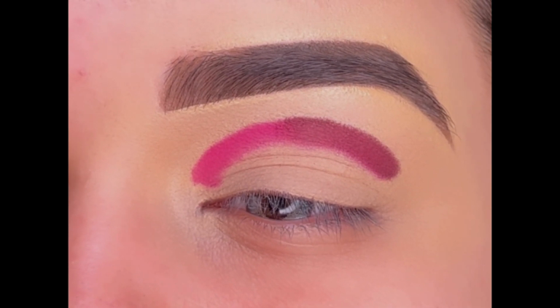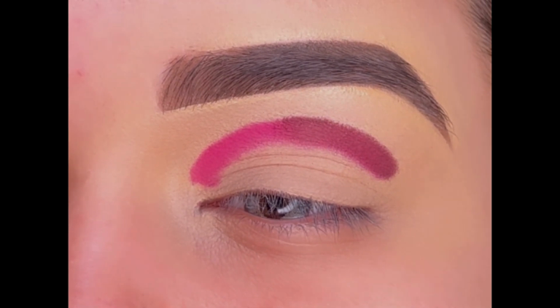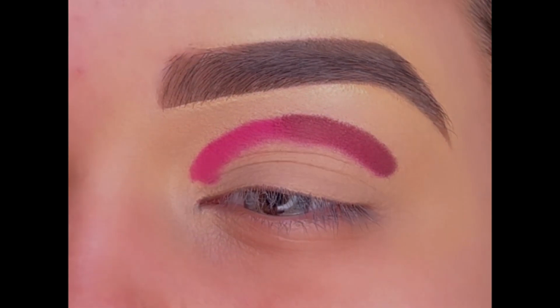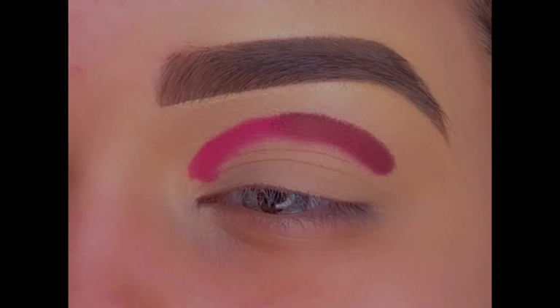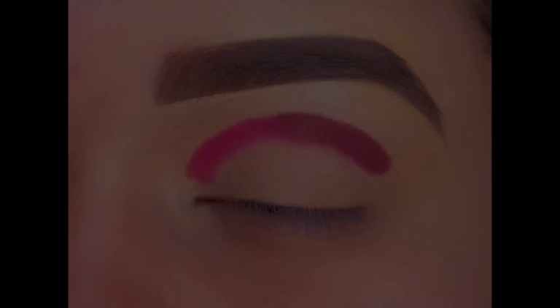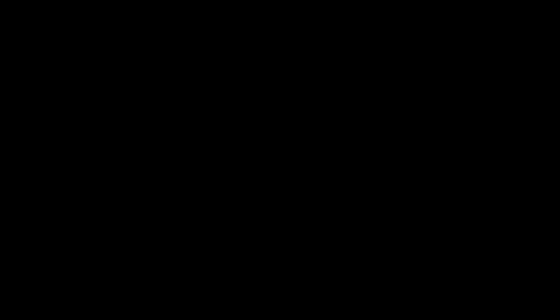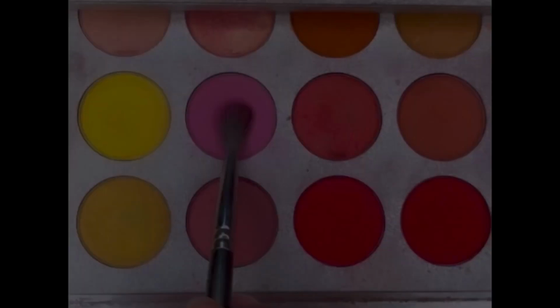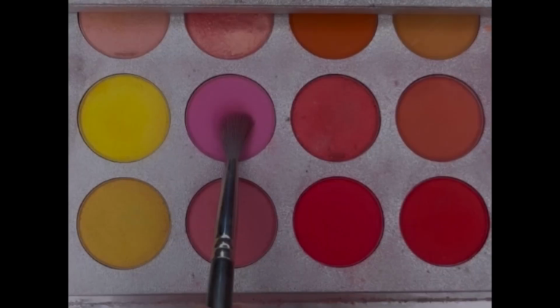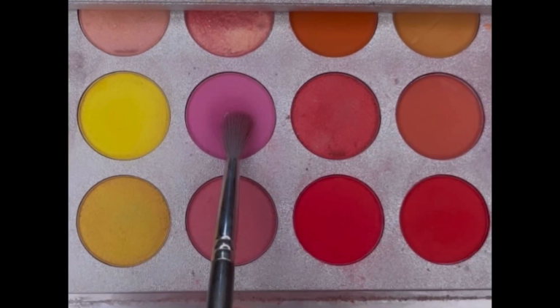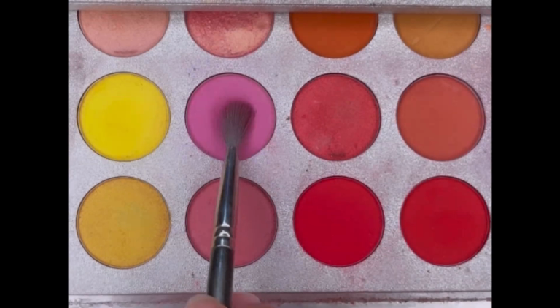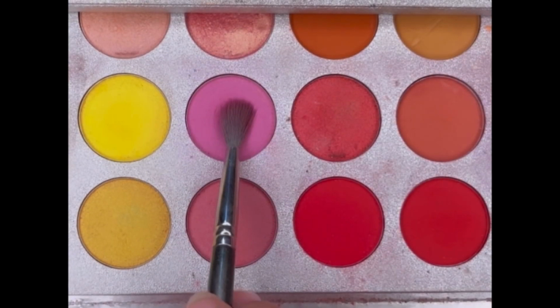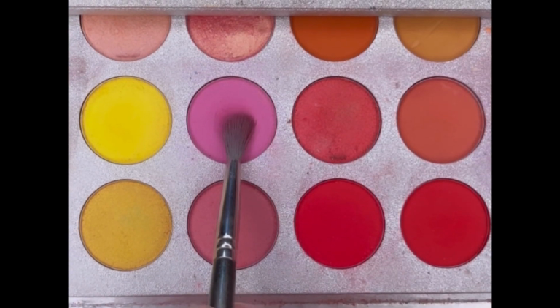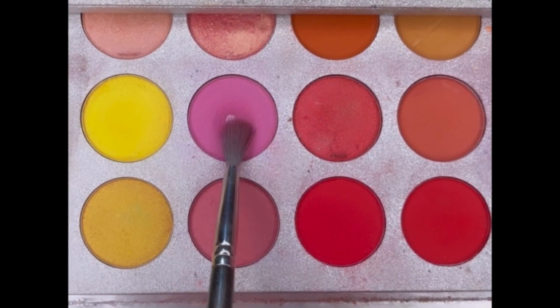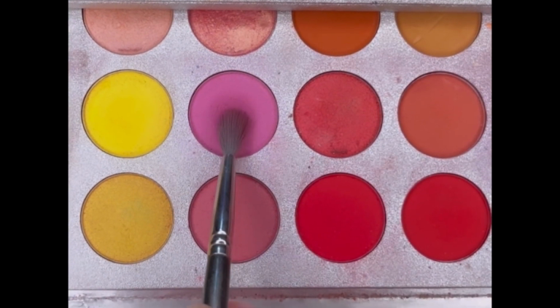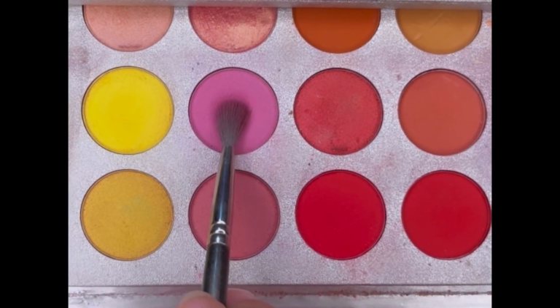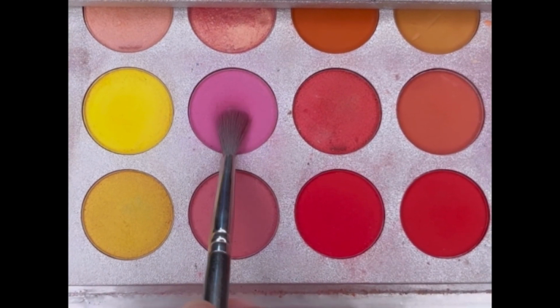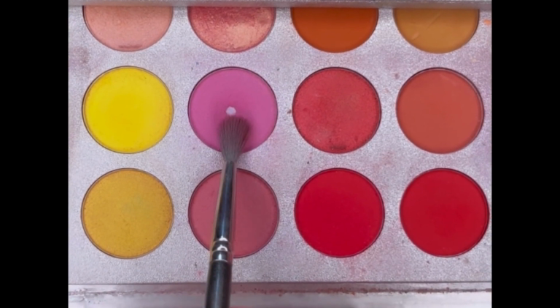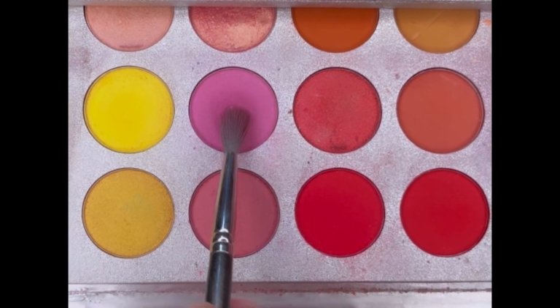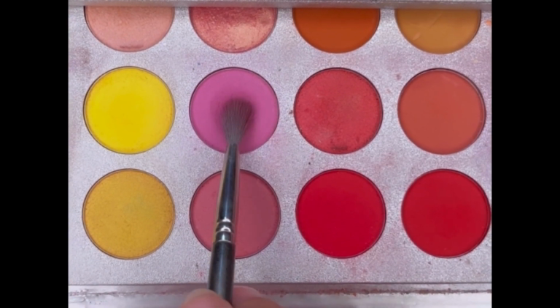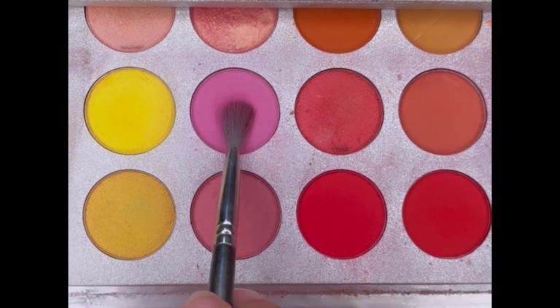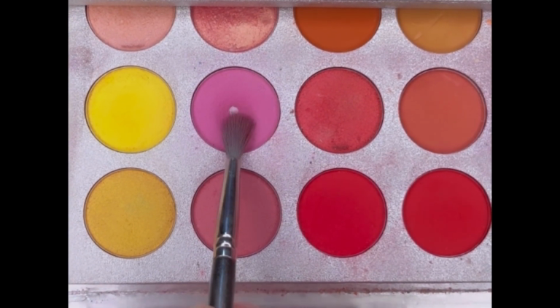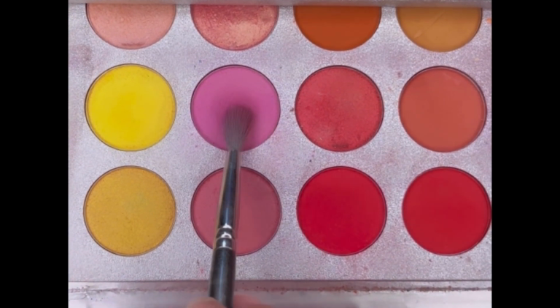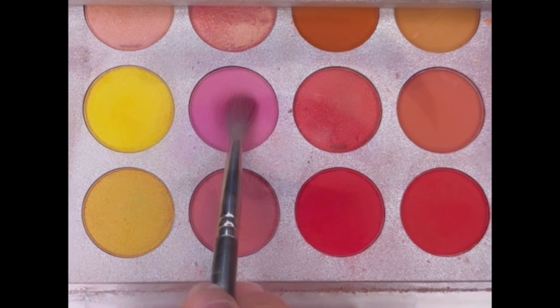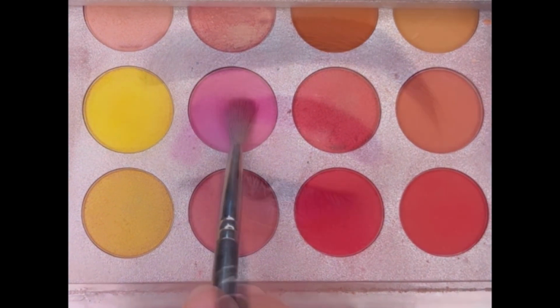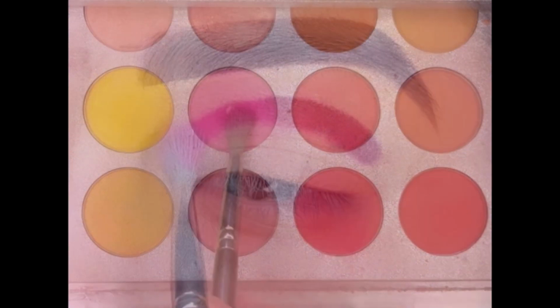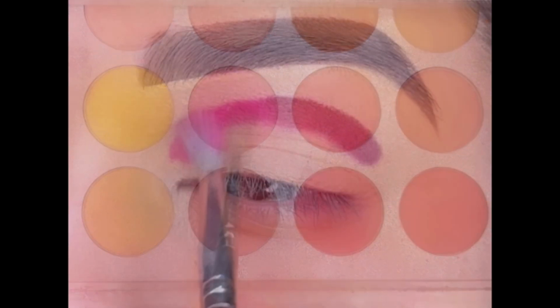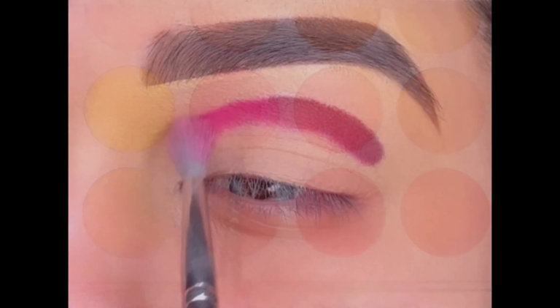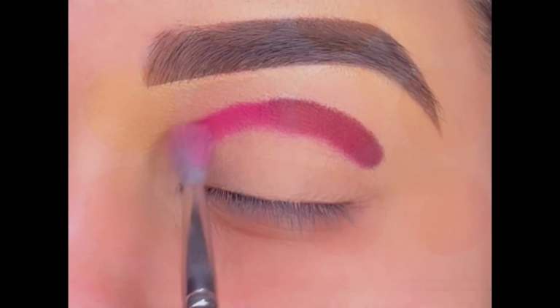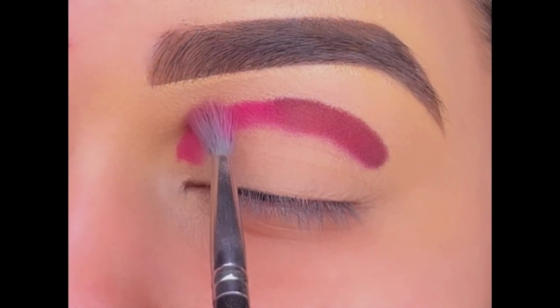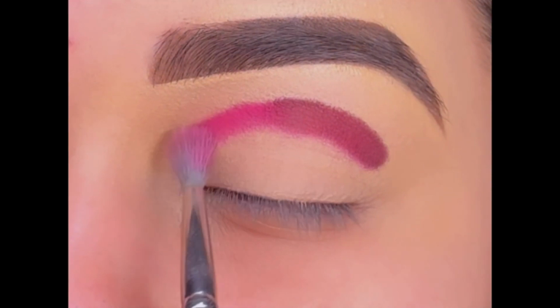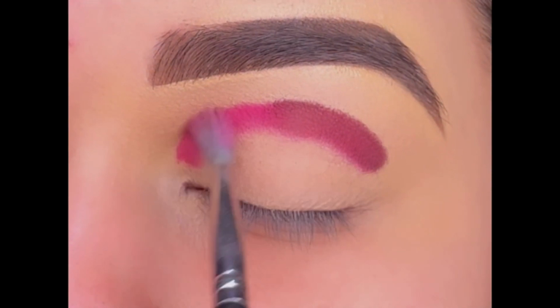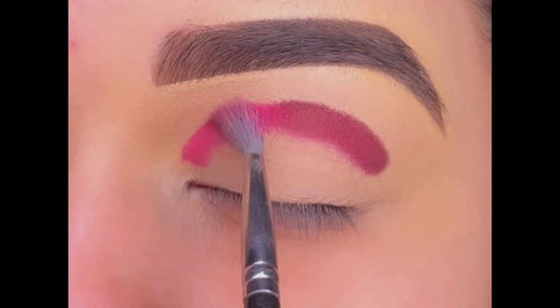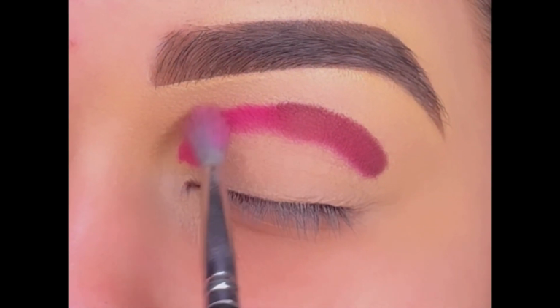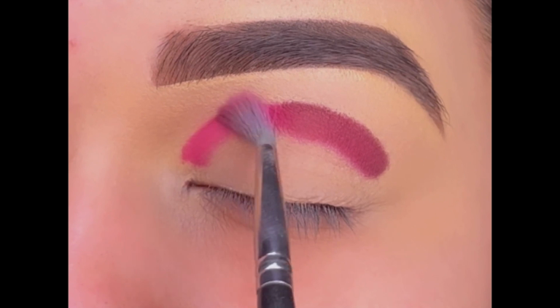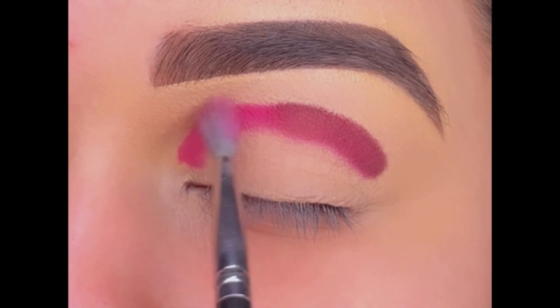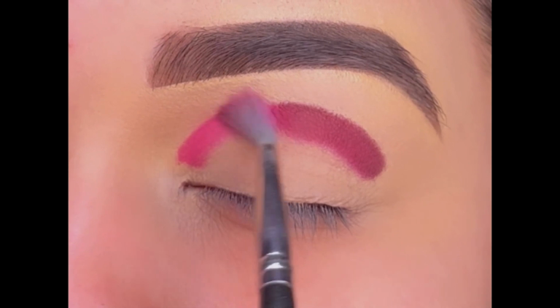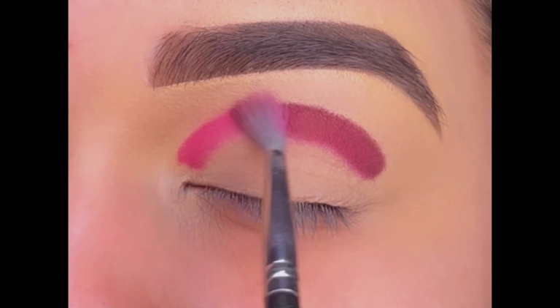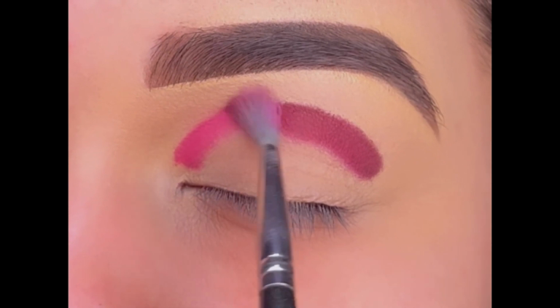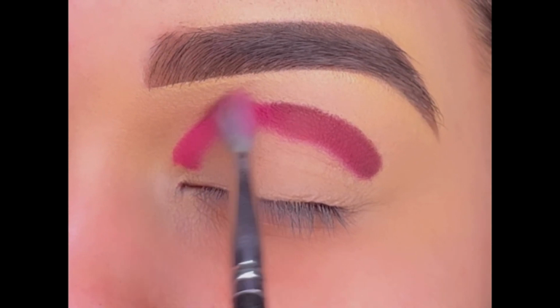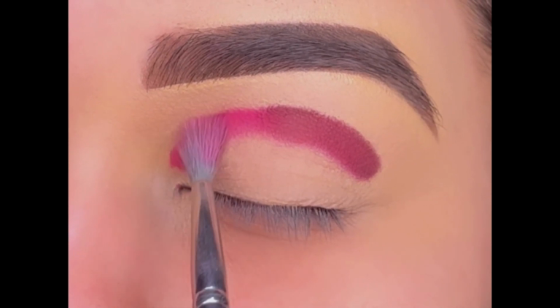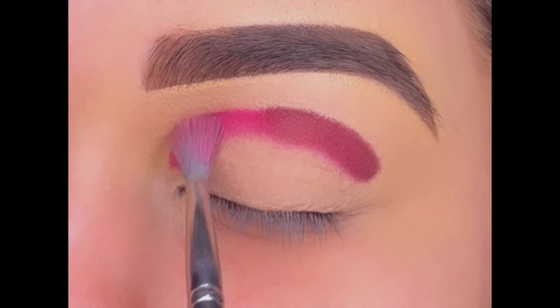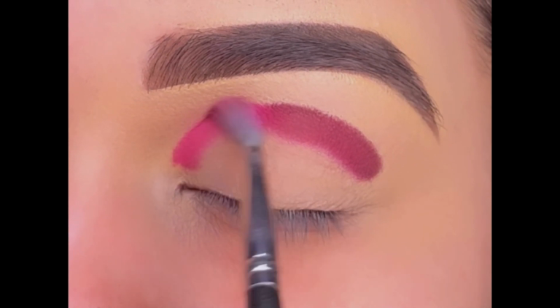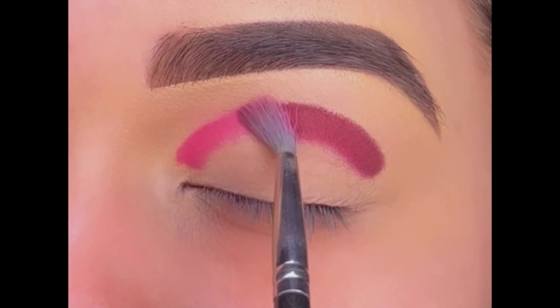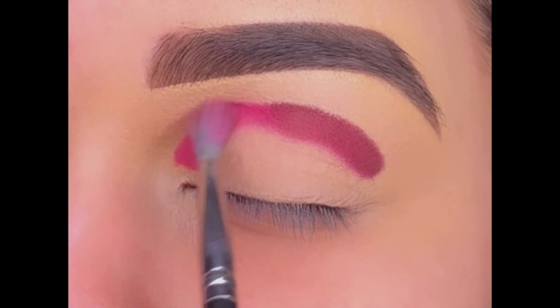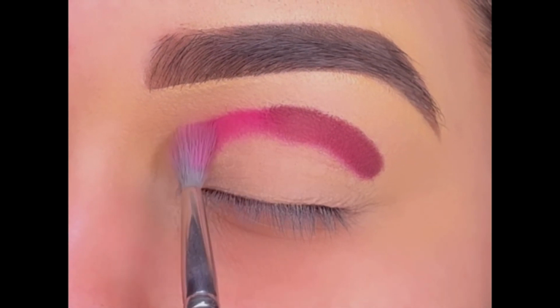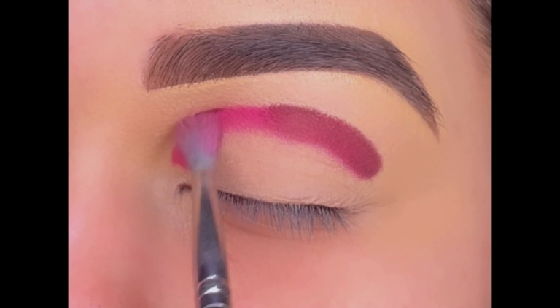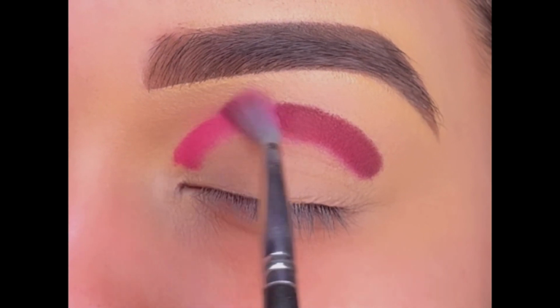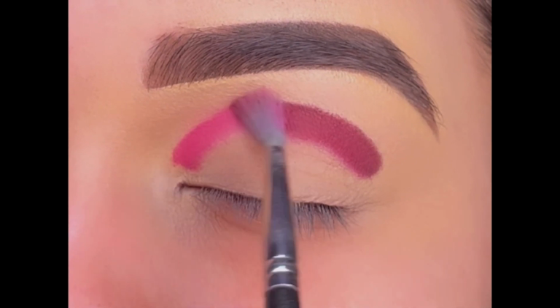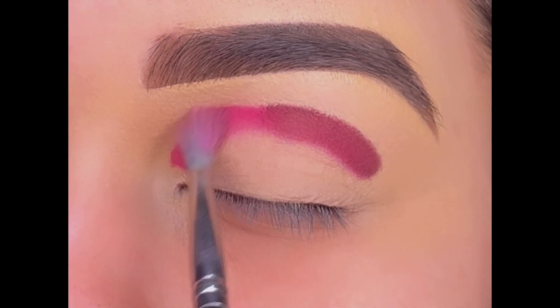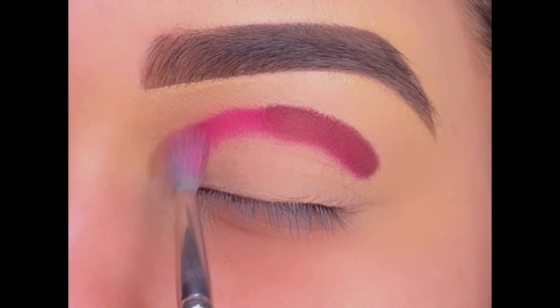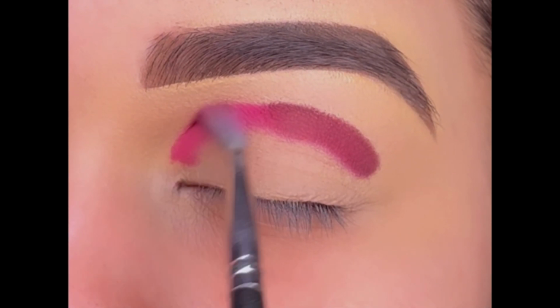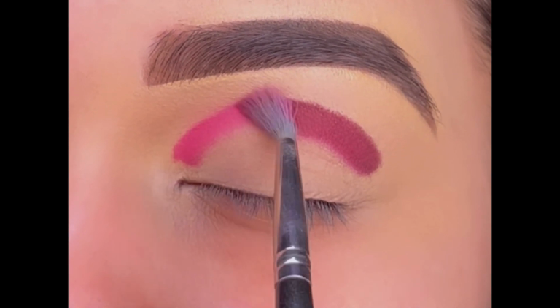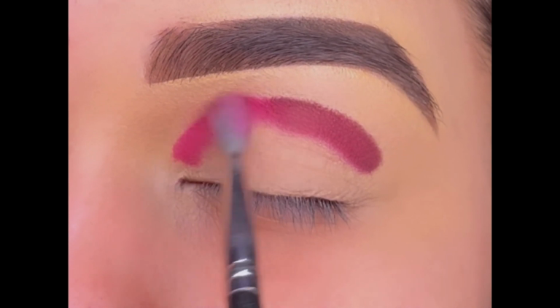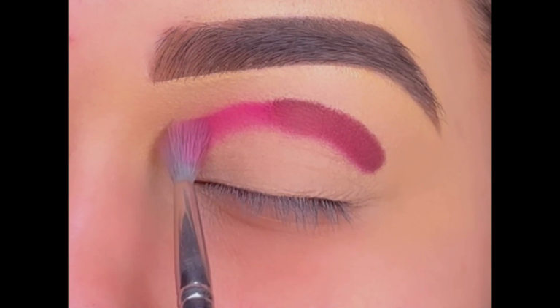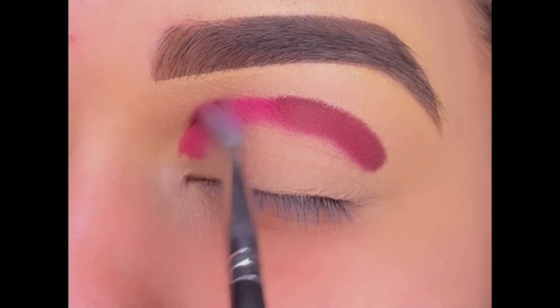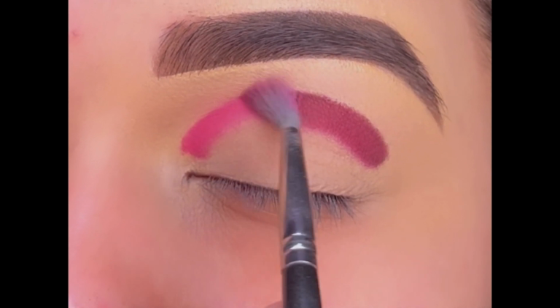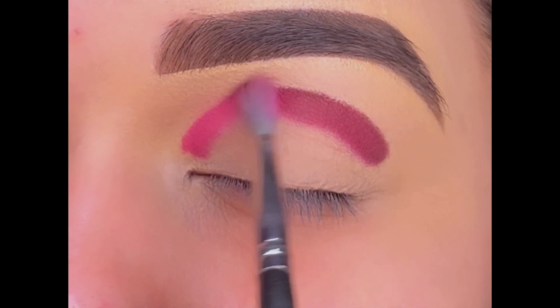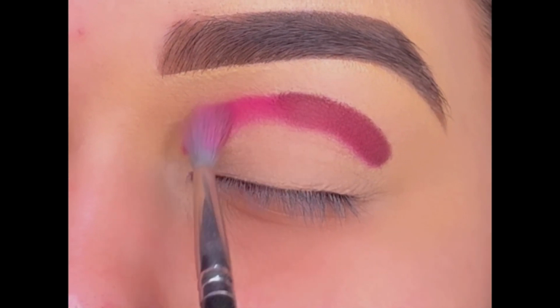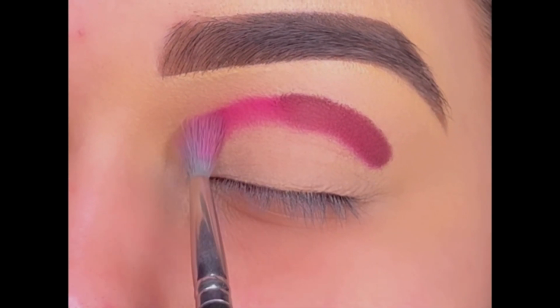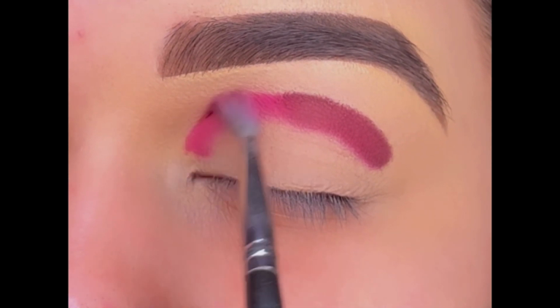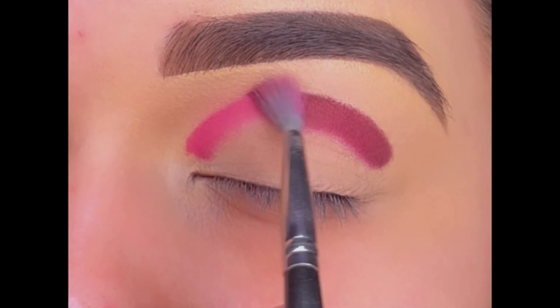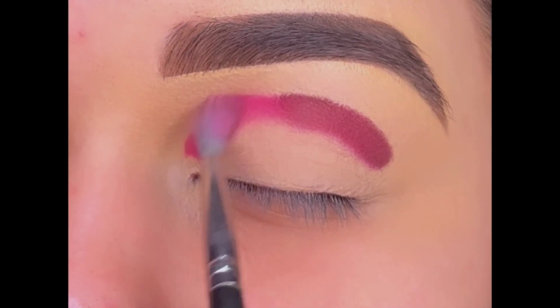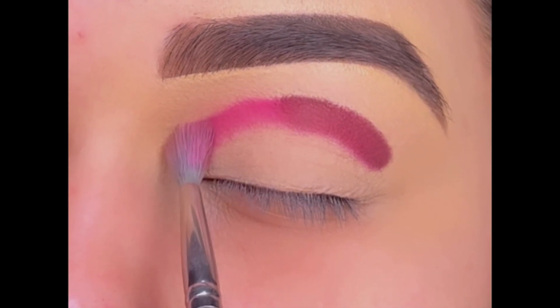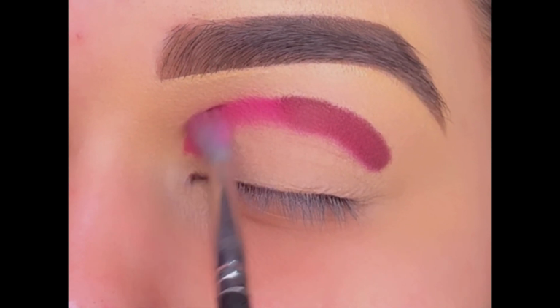Next using this light pink shade to blend out the color we just applied, for a soft and blended crease.